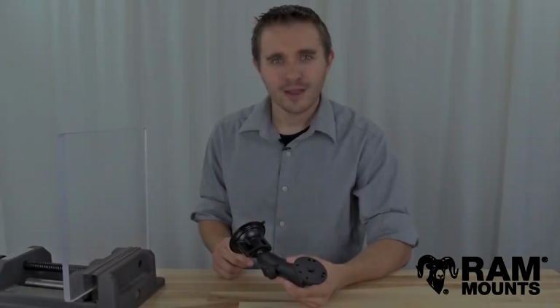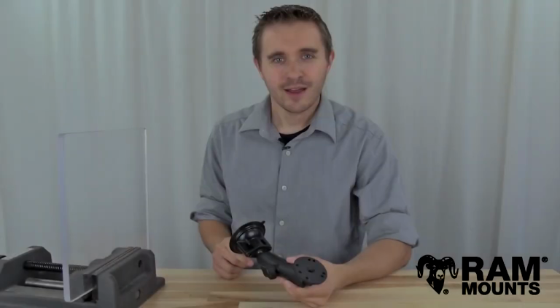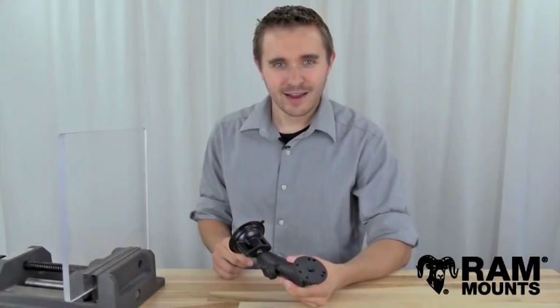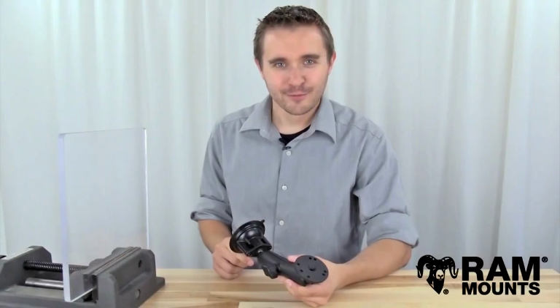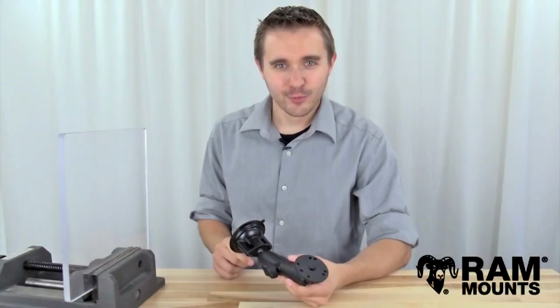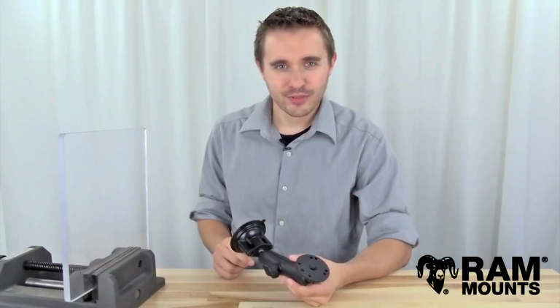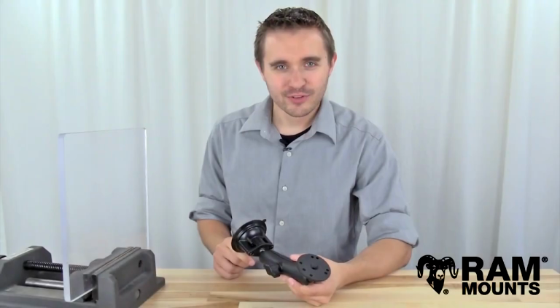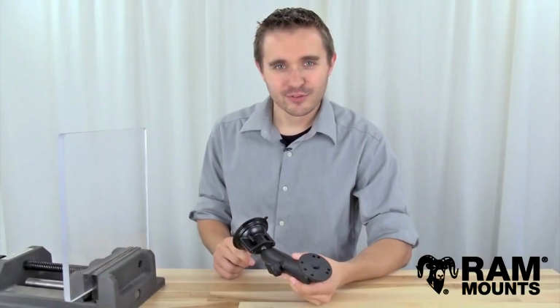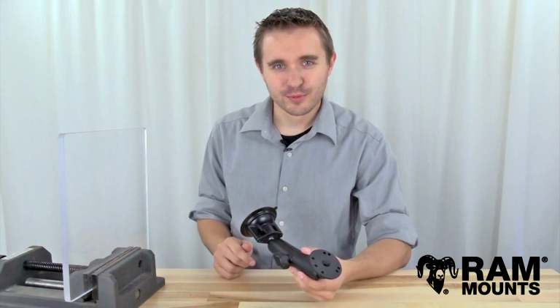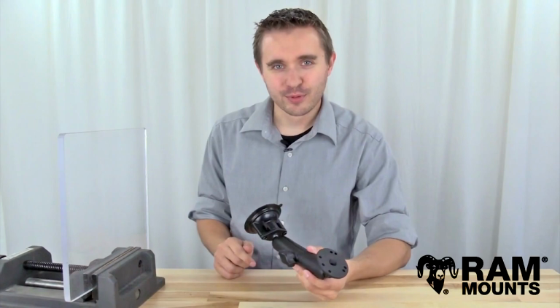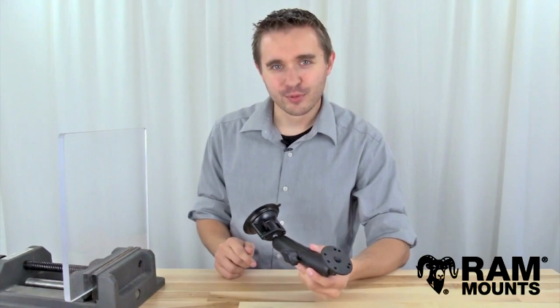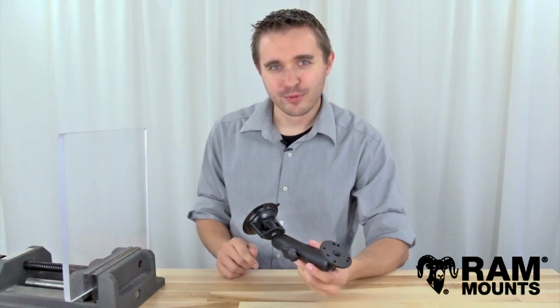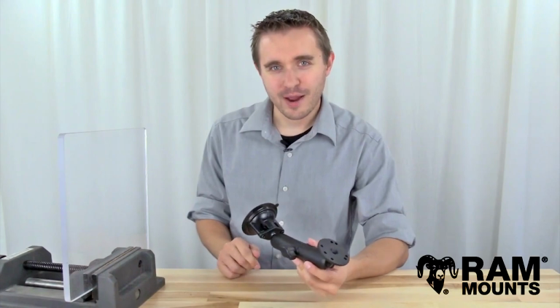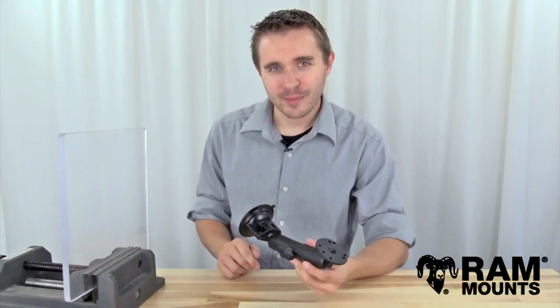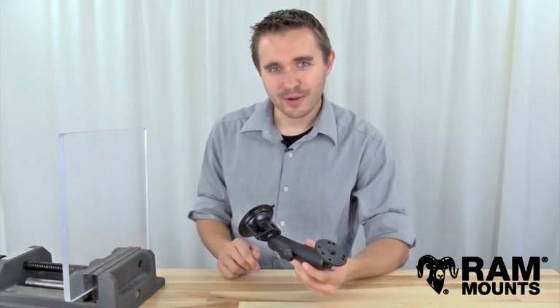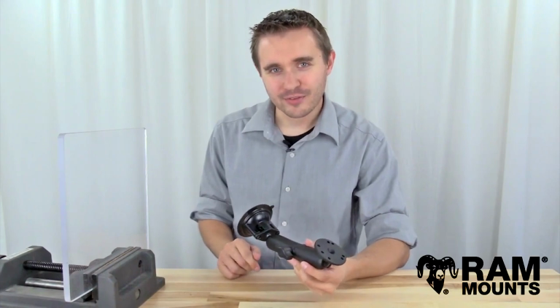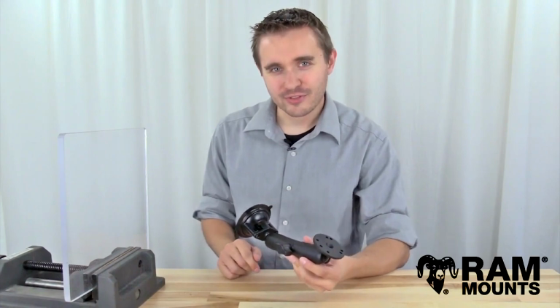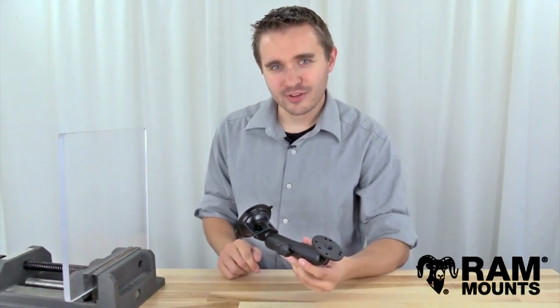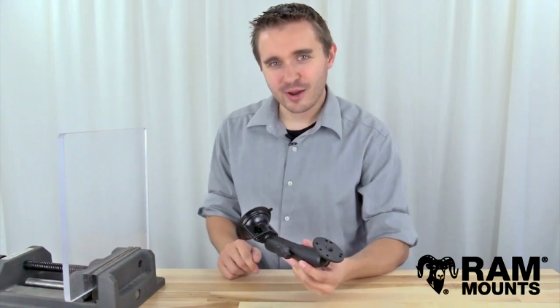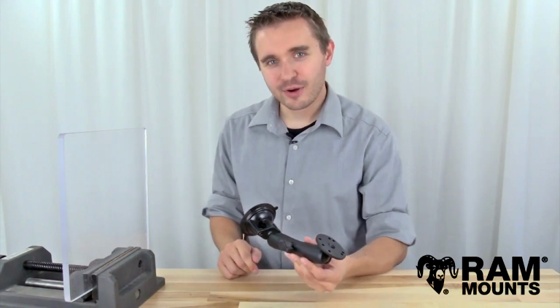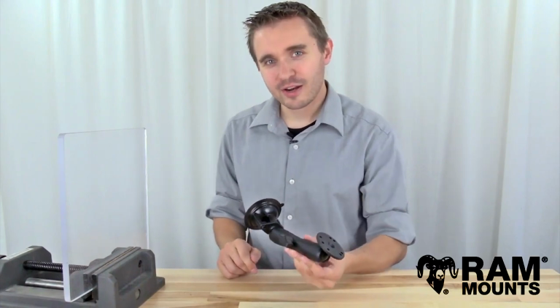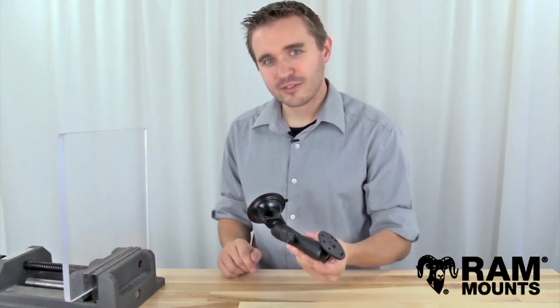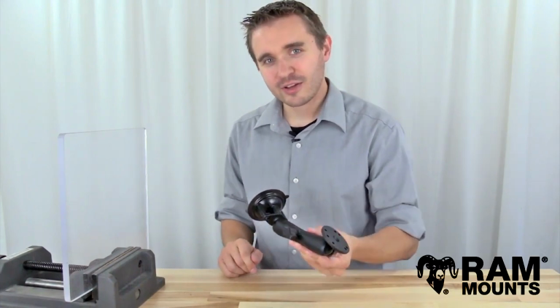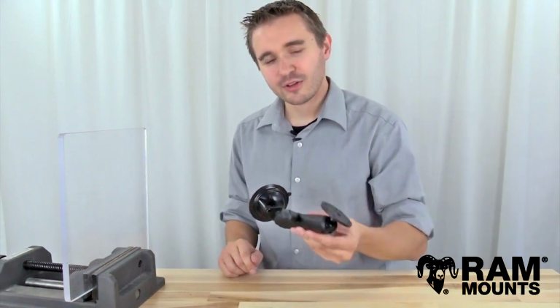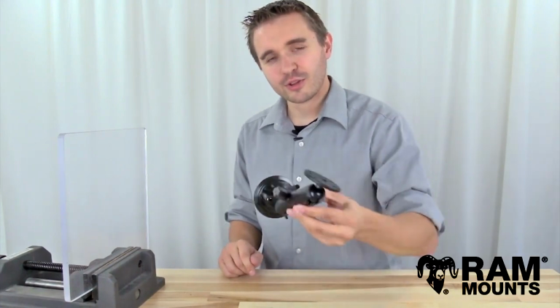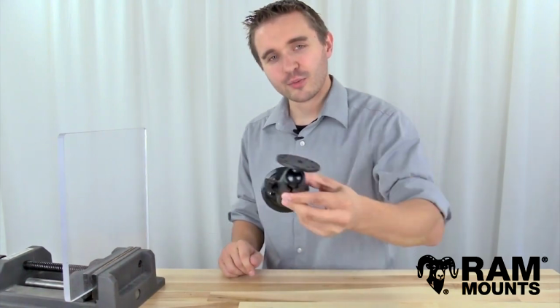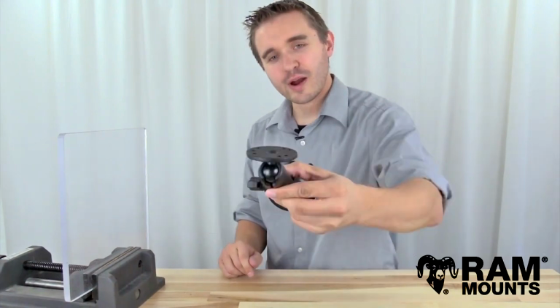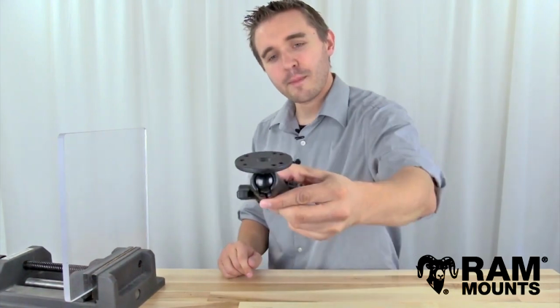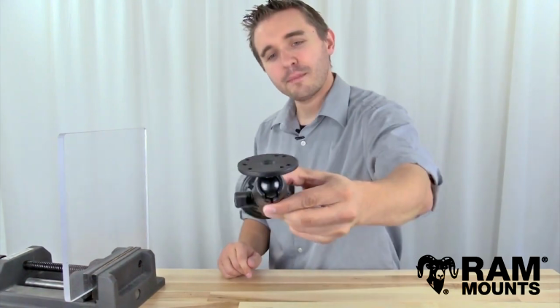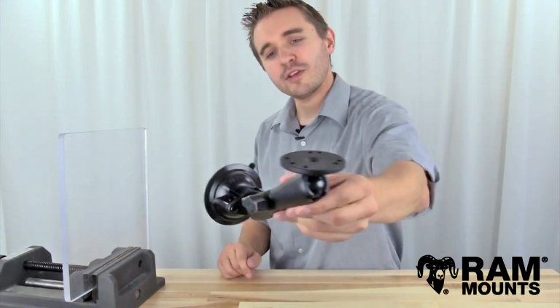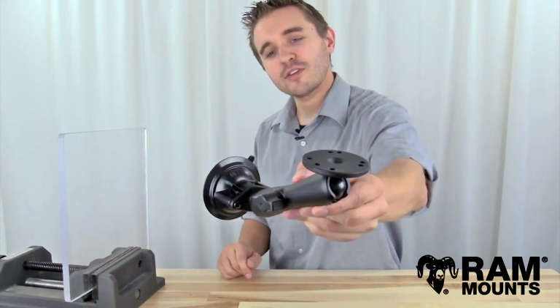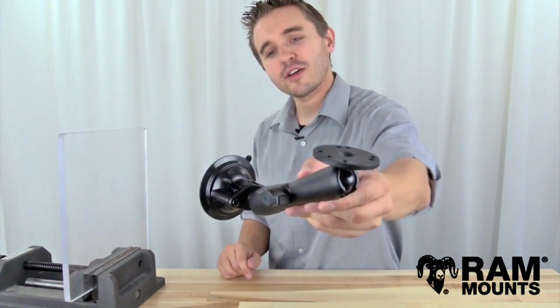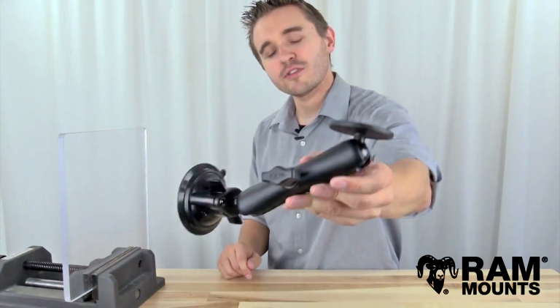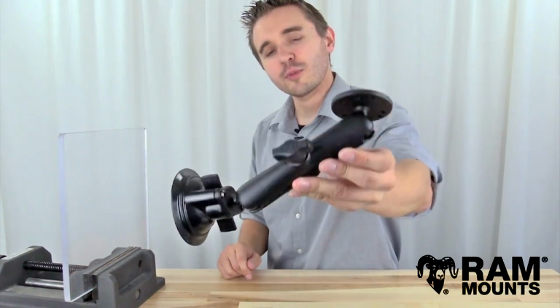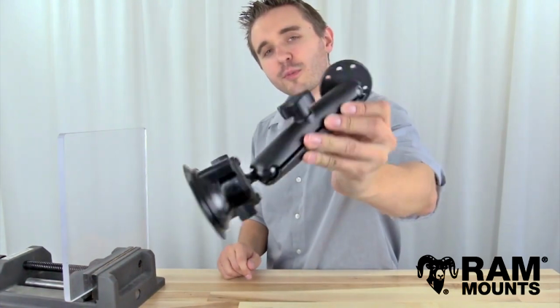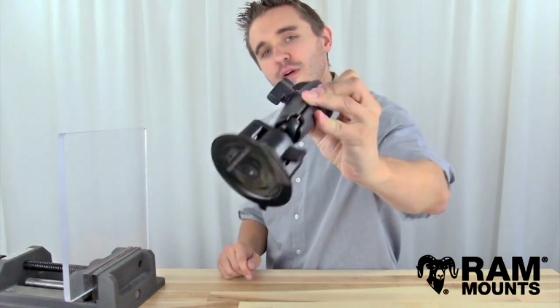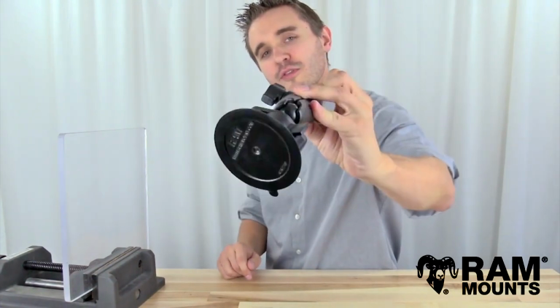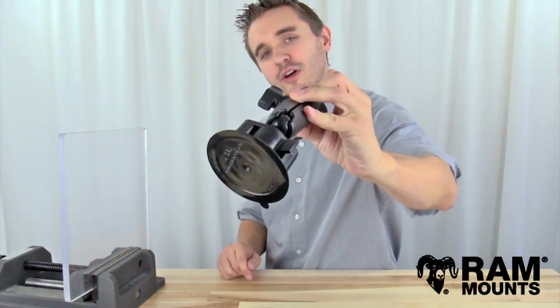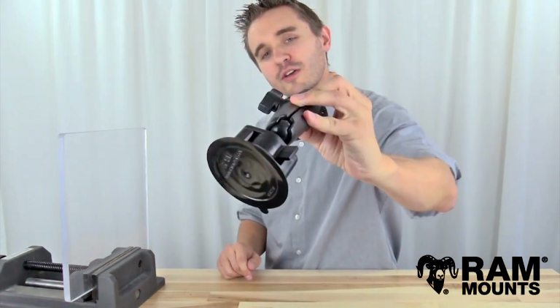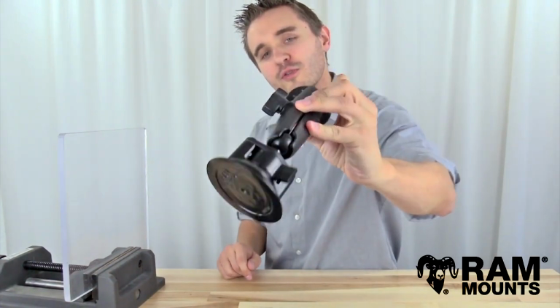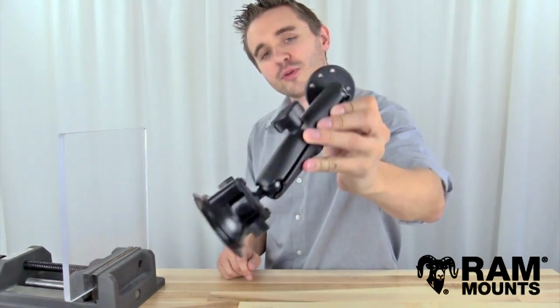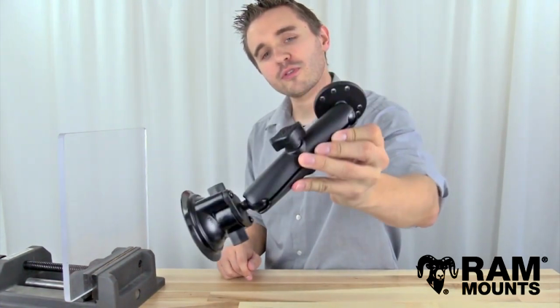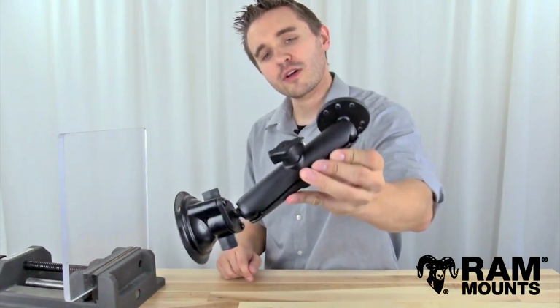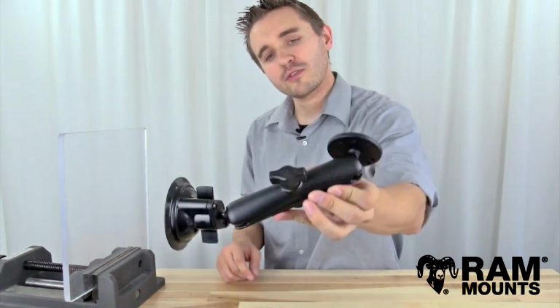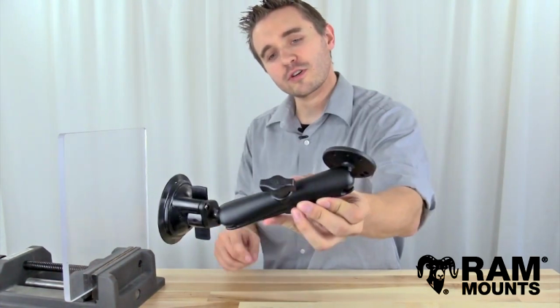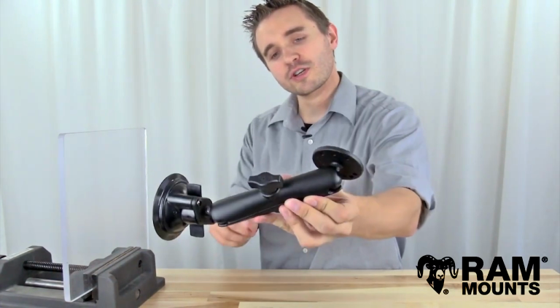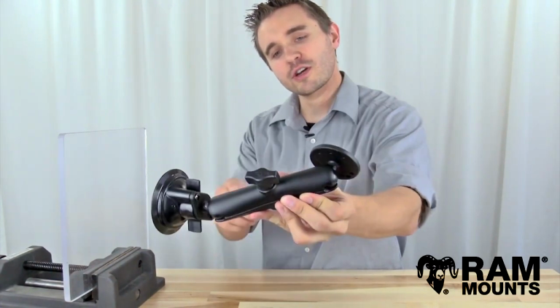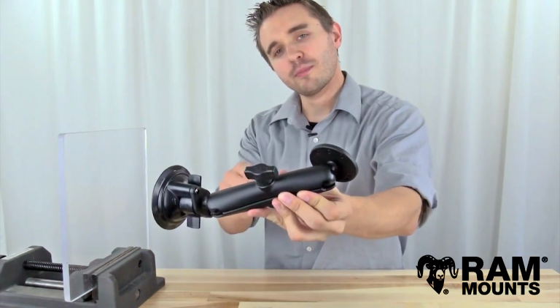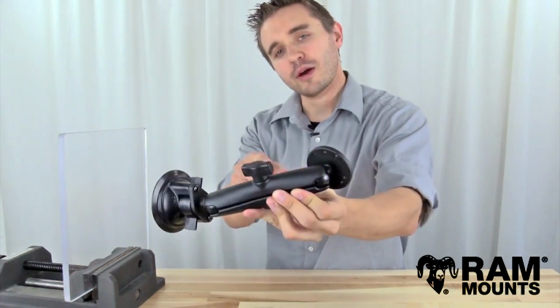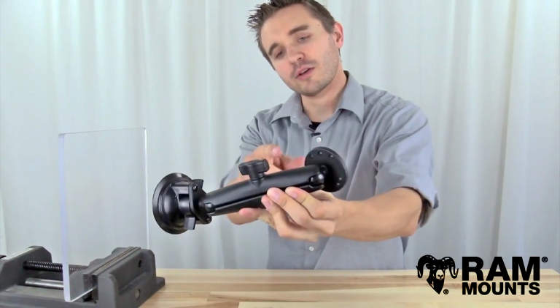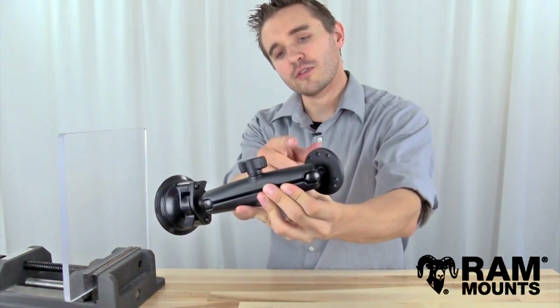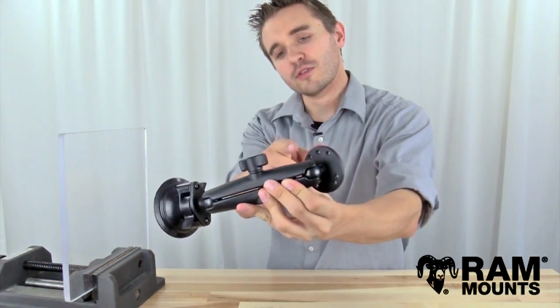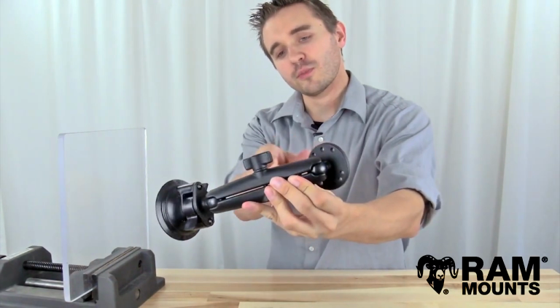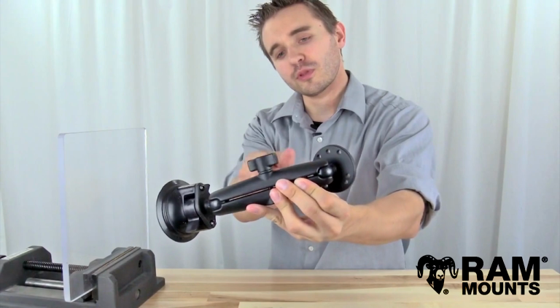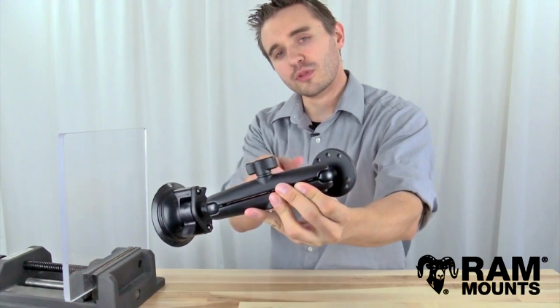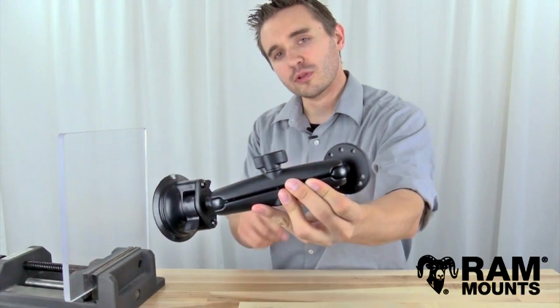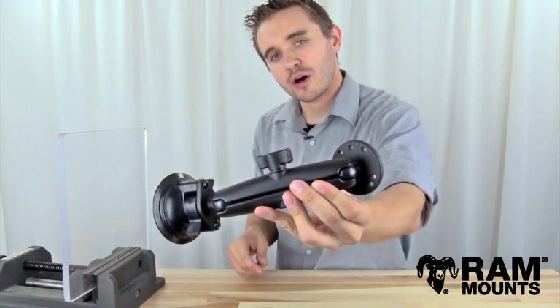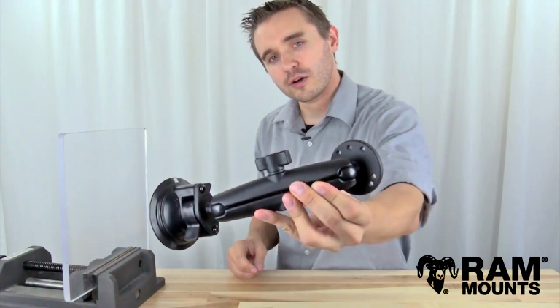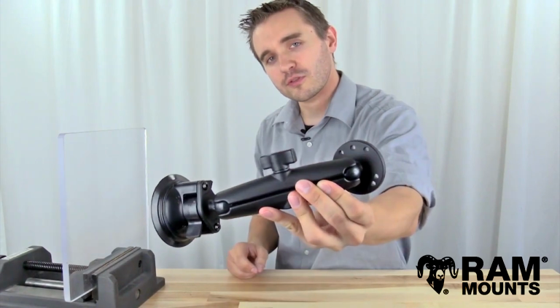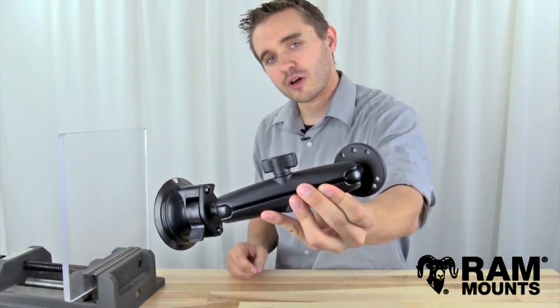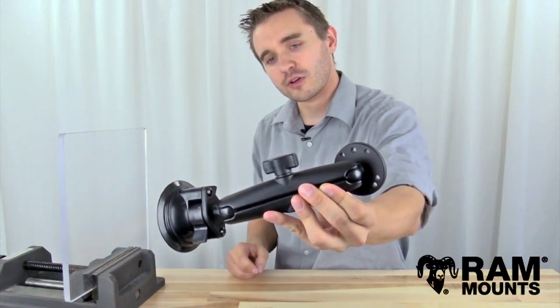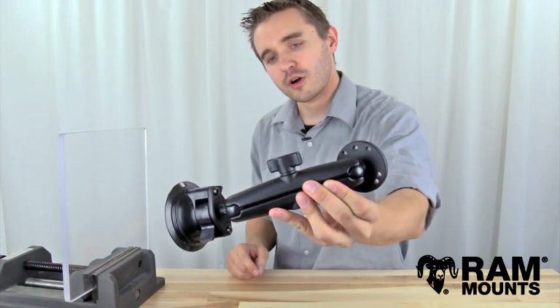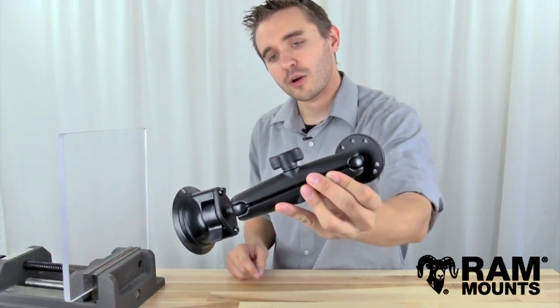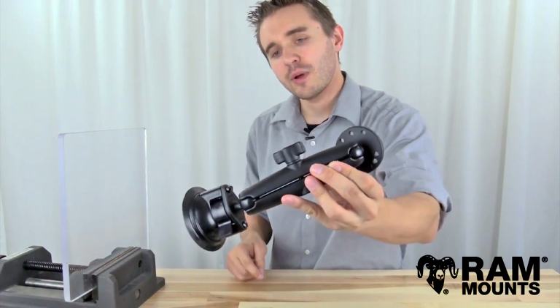Hi everyone, this is Rick with Ram Mounts and today we're going to take a look at the Ram B-Size double ball and socket twist lock suction cup mounting system with the long socket arm.